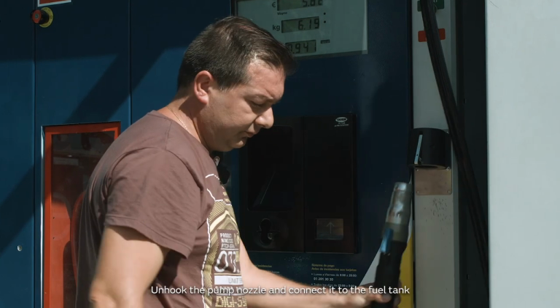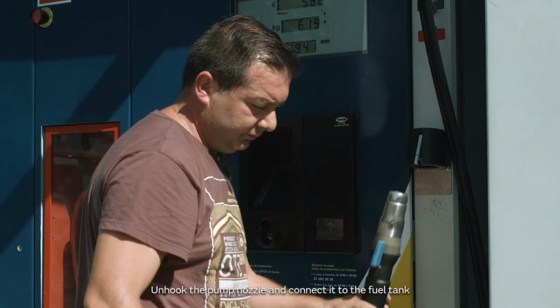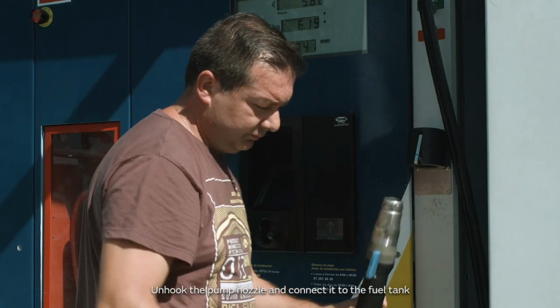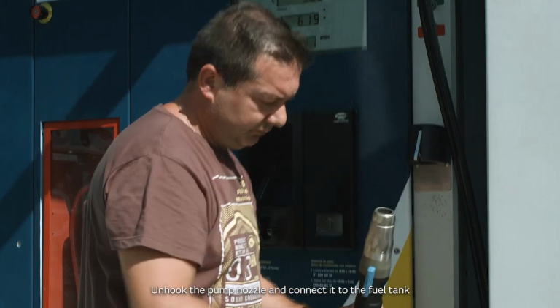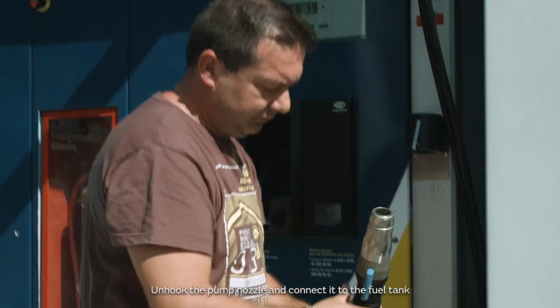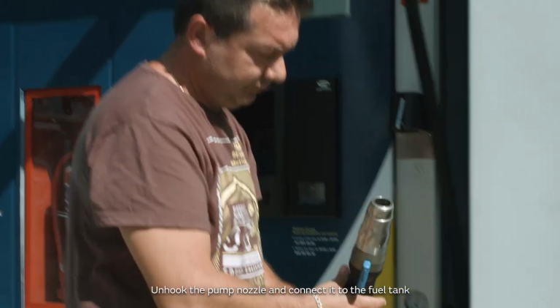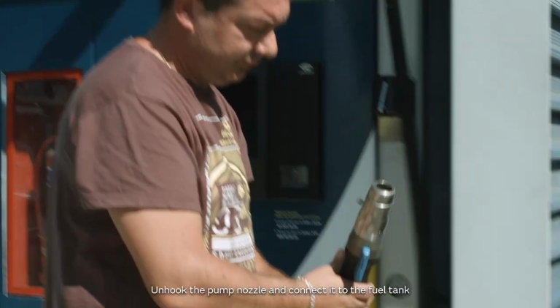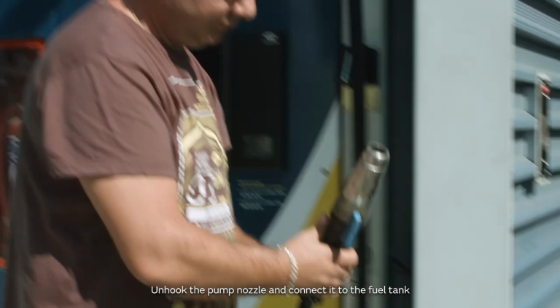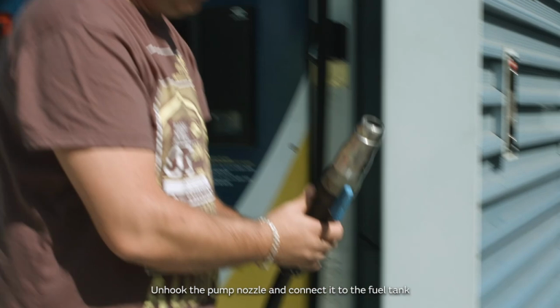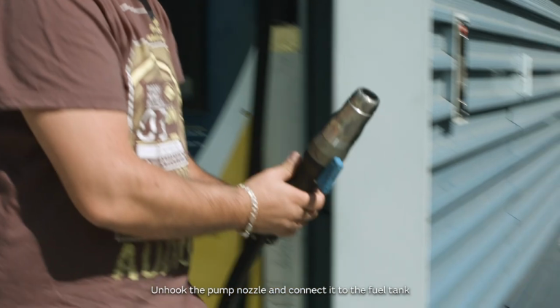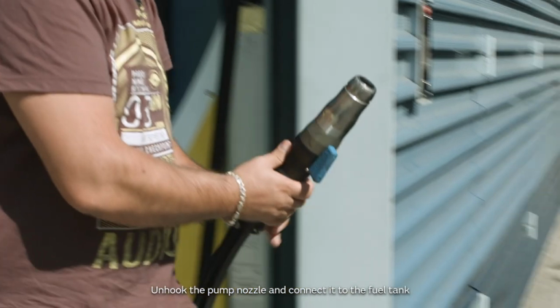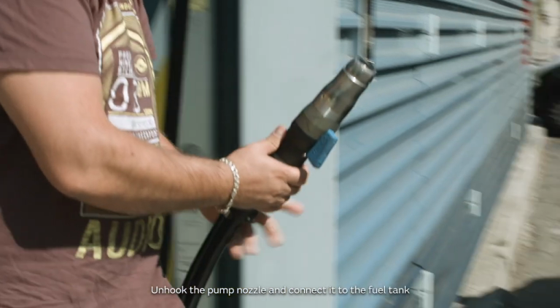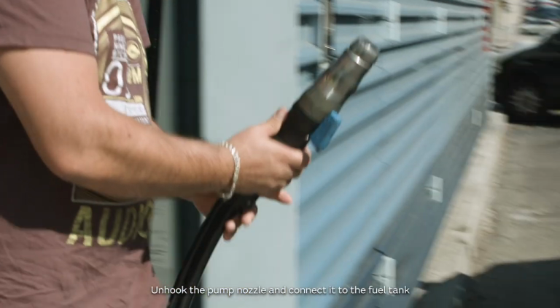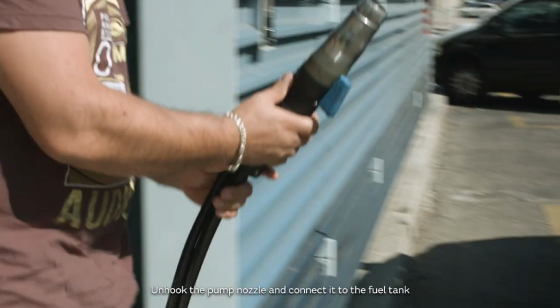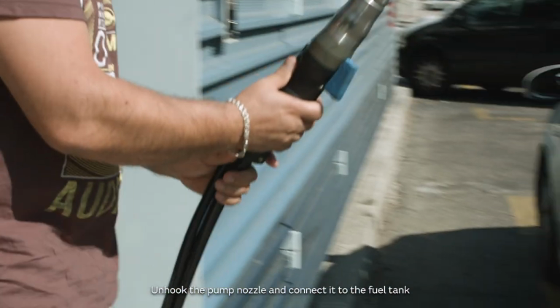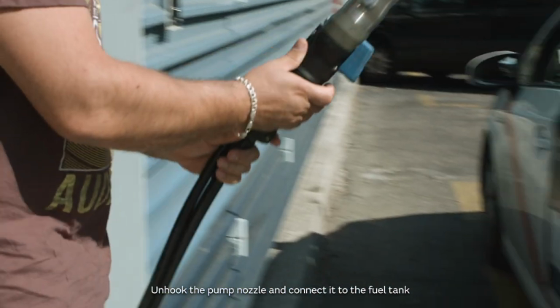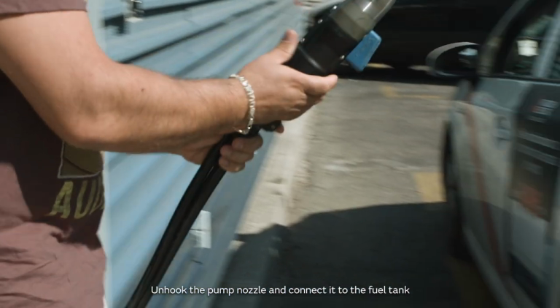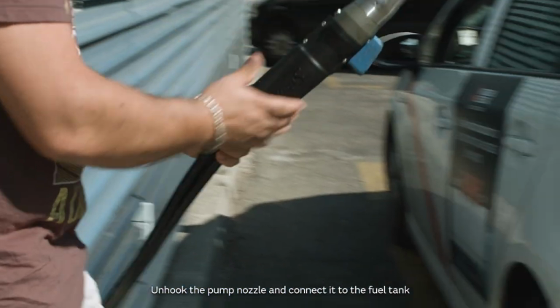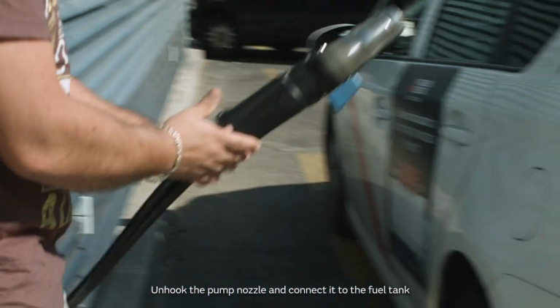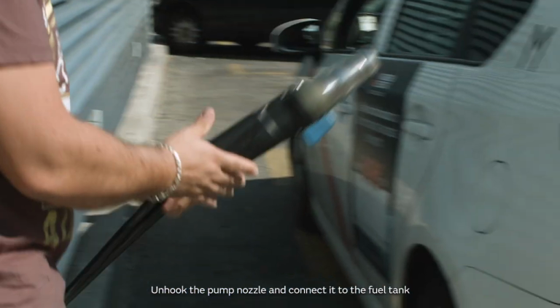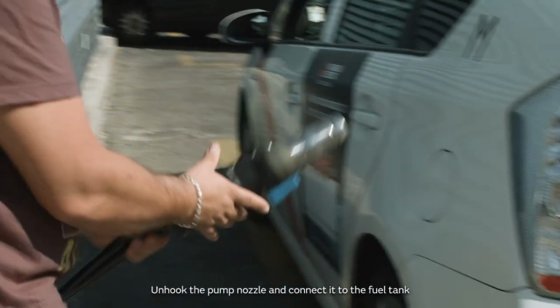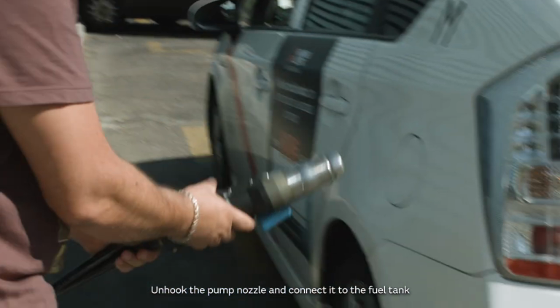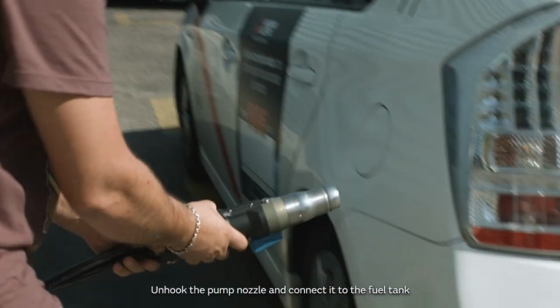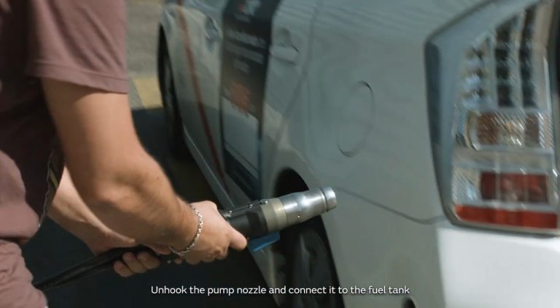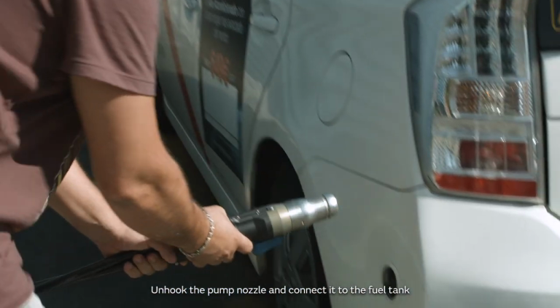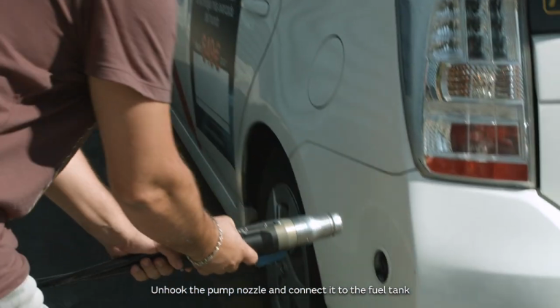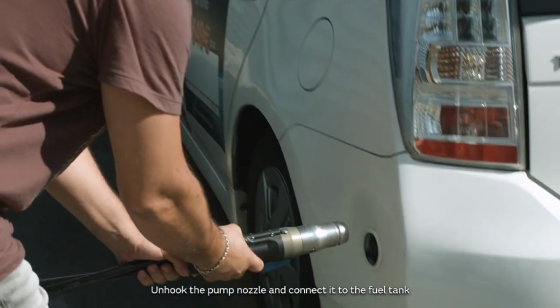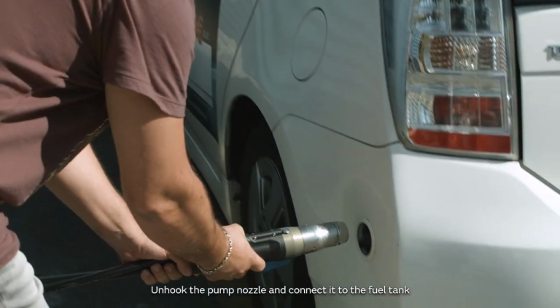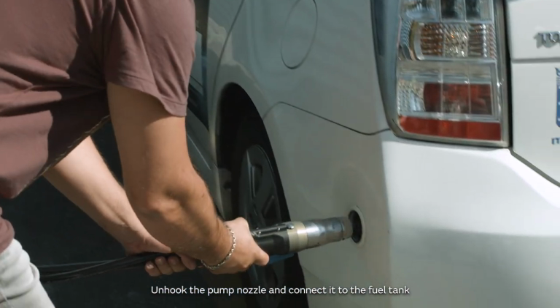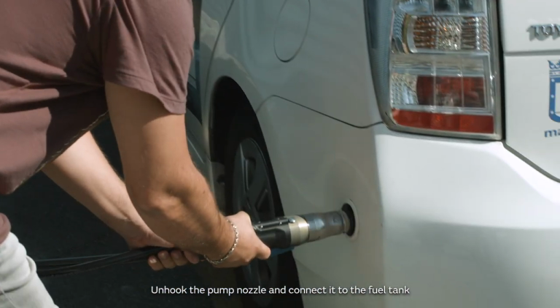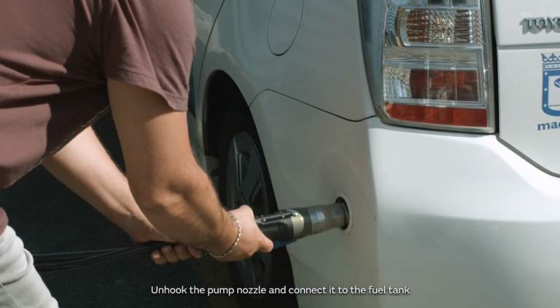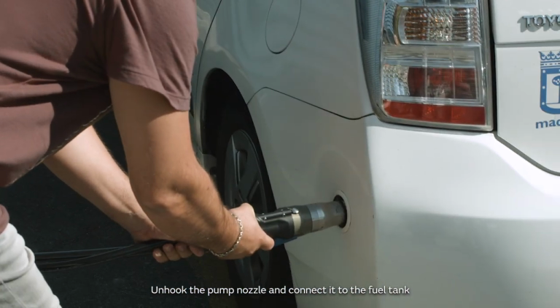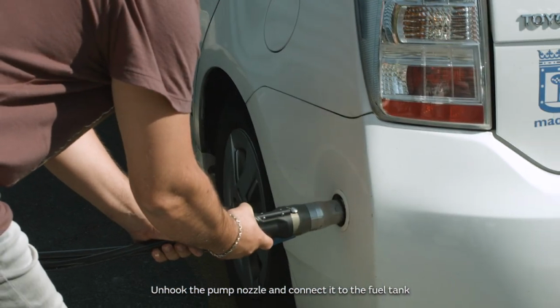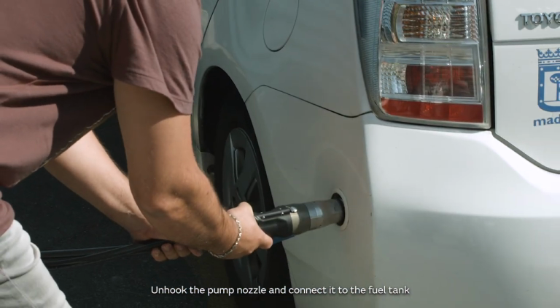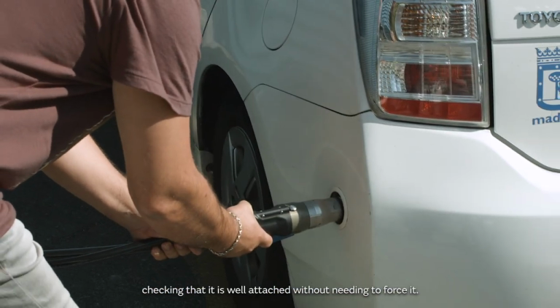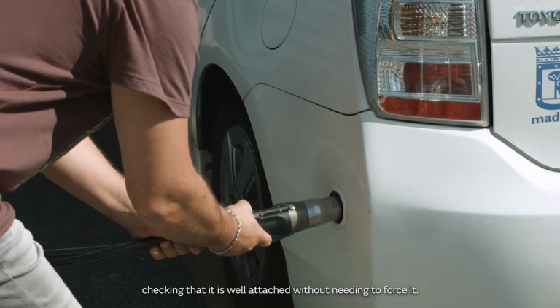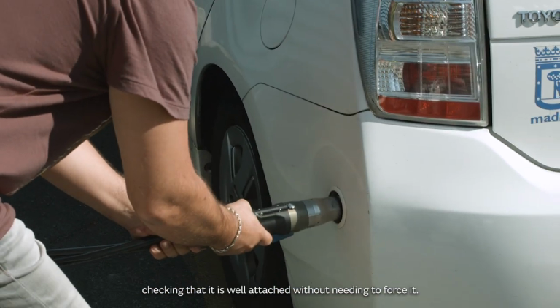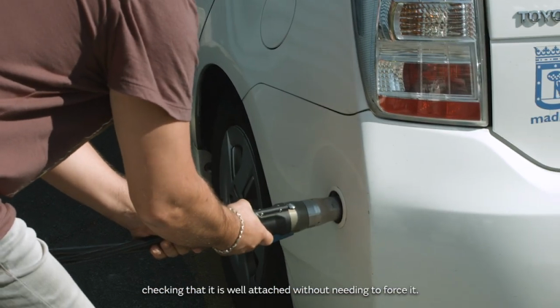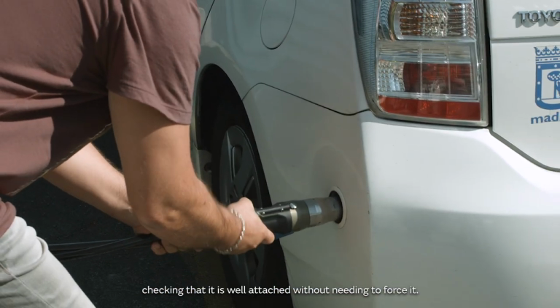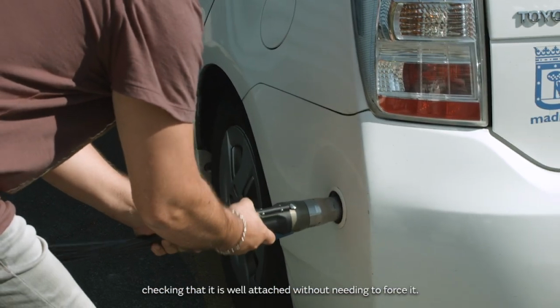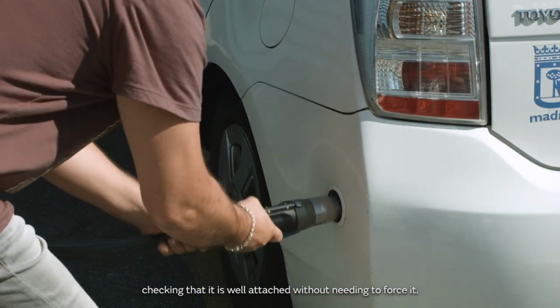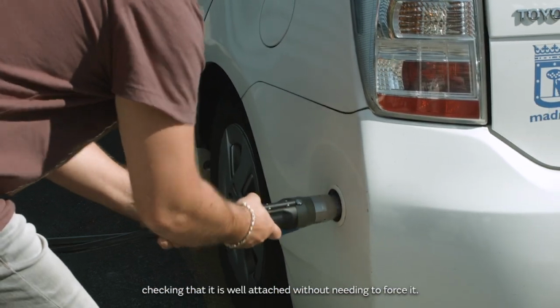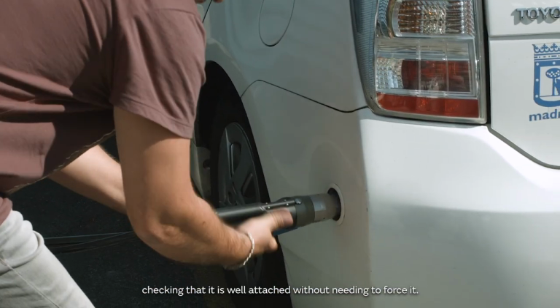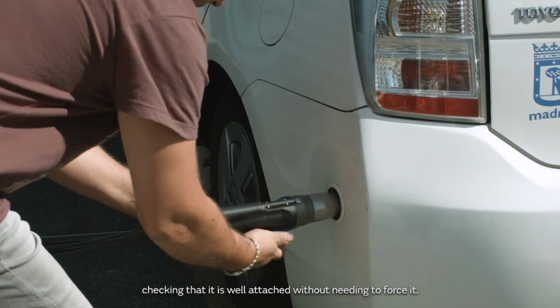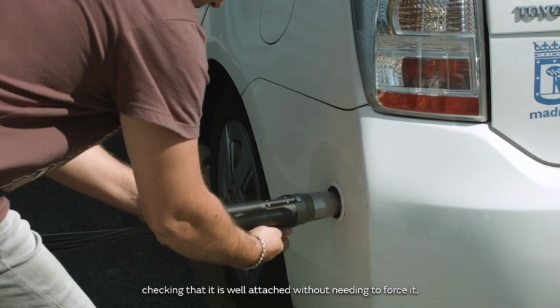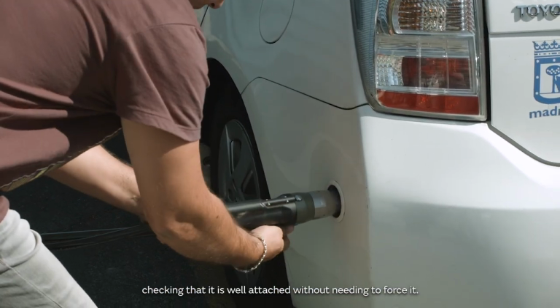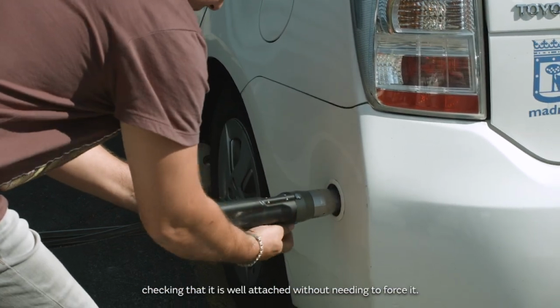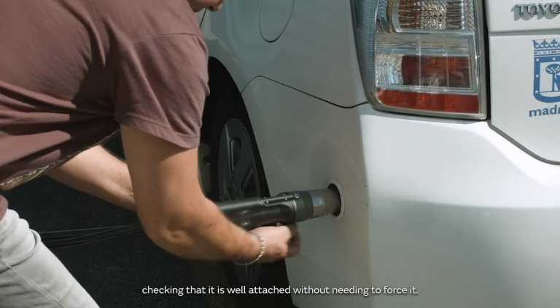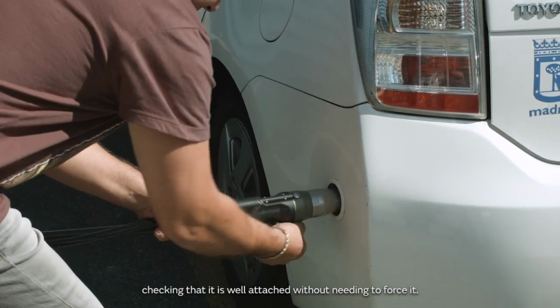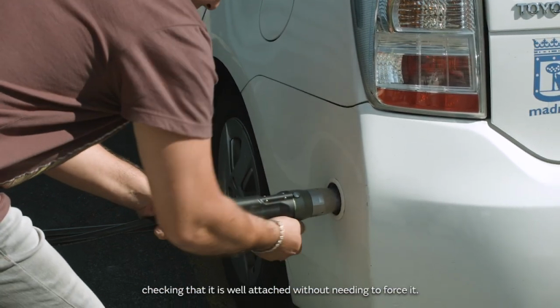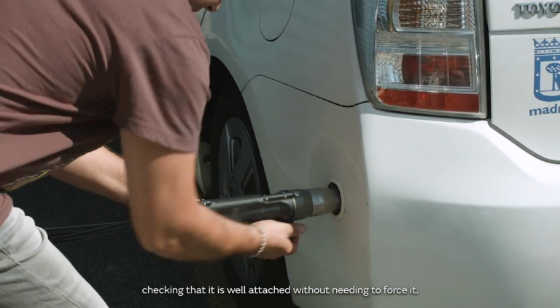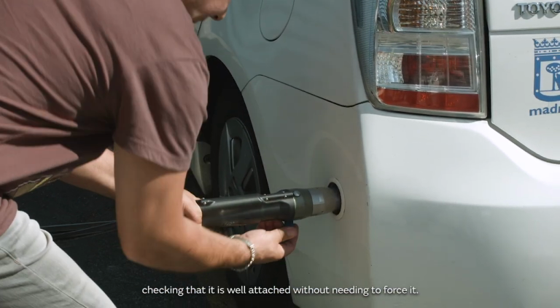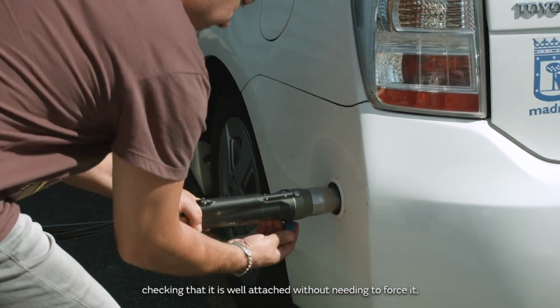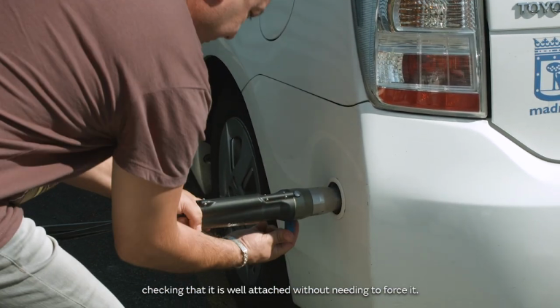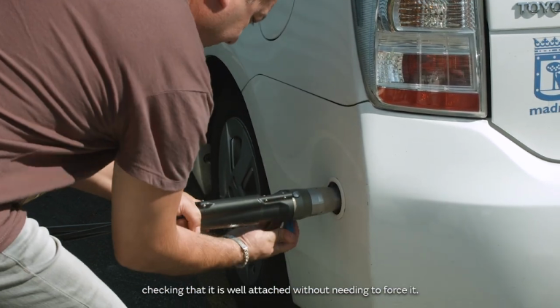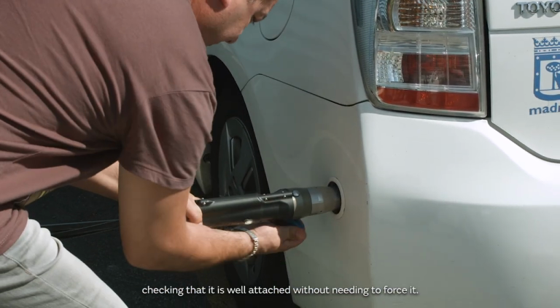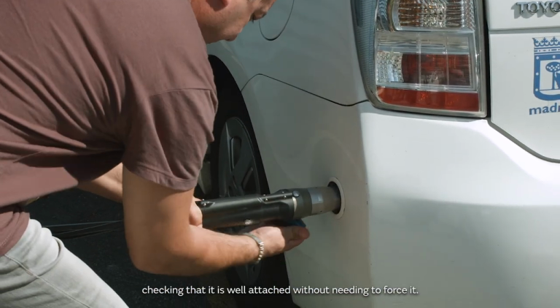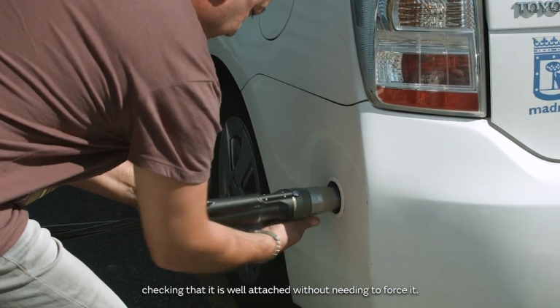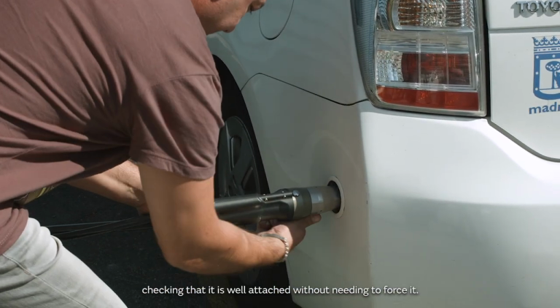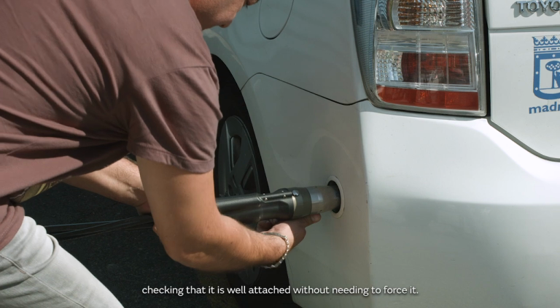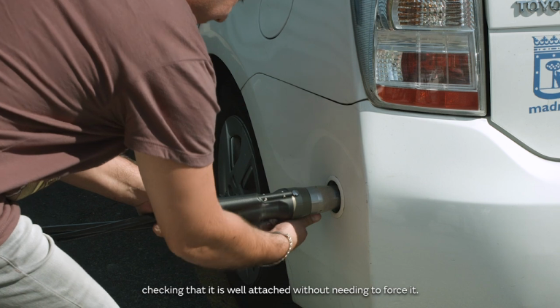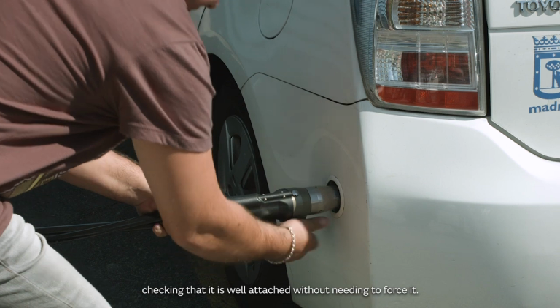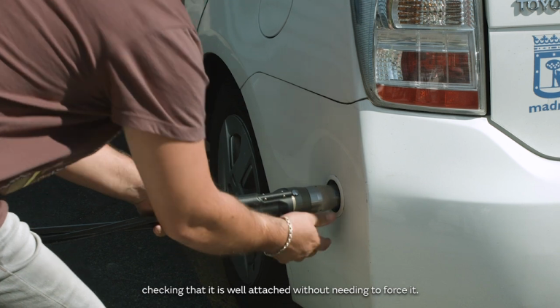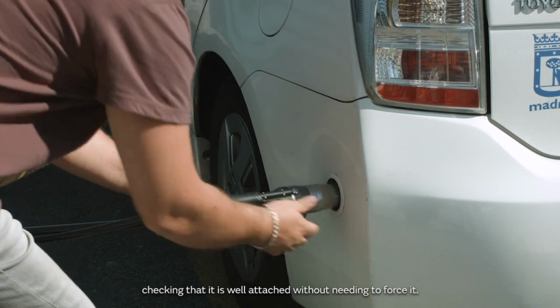Unhook the pump nozzle and connect it to the fuel tank, checking that it is well attached without needing to force it.